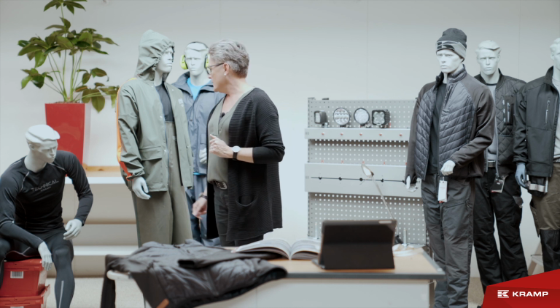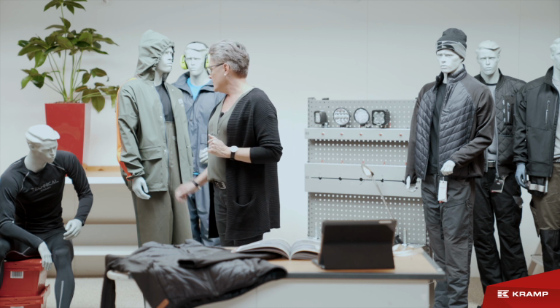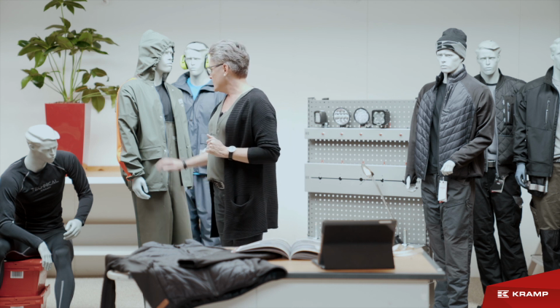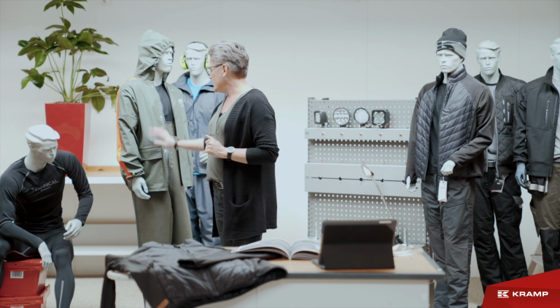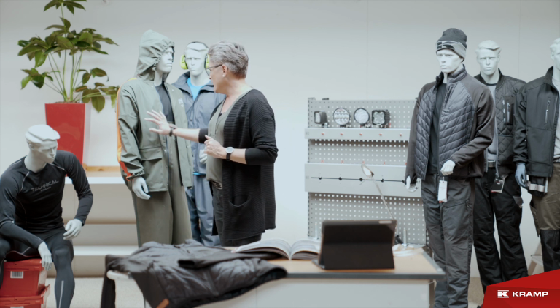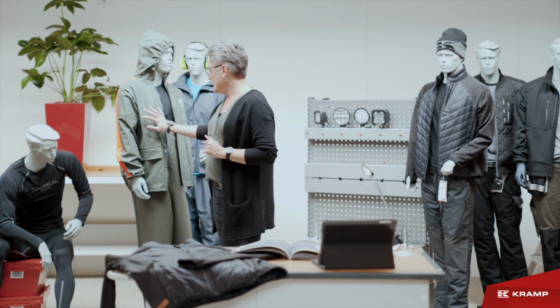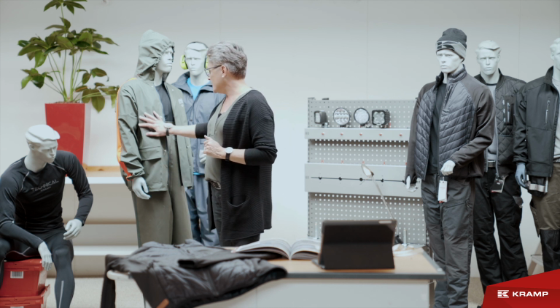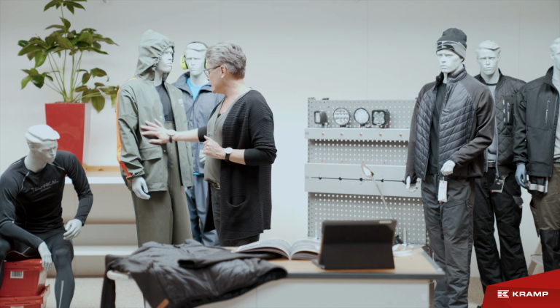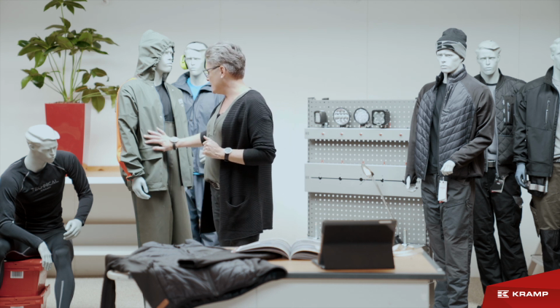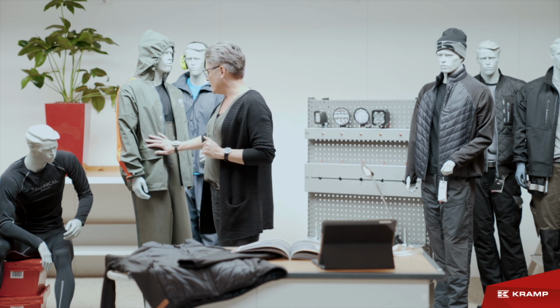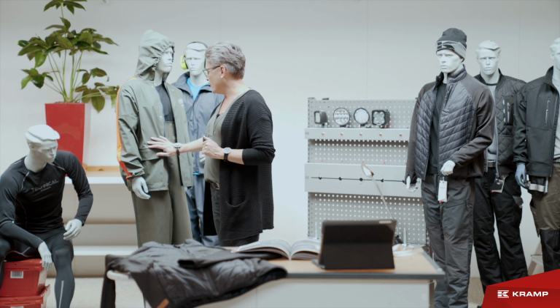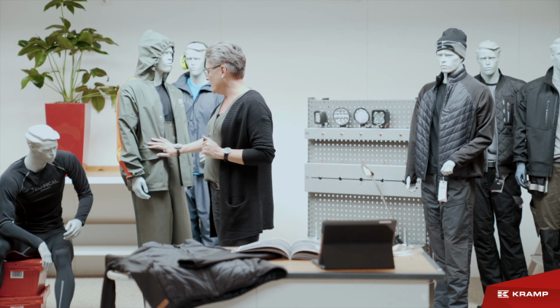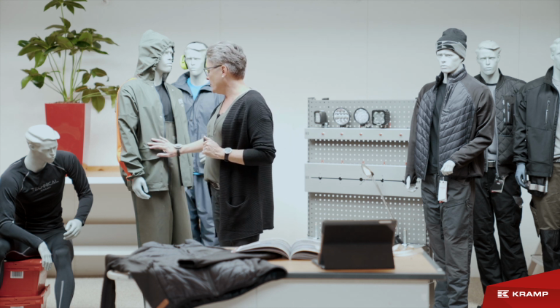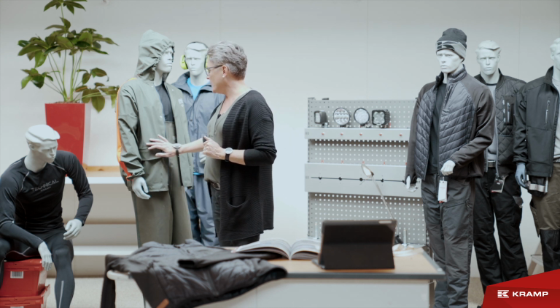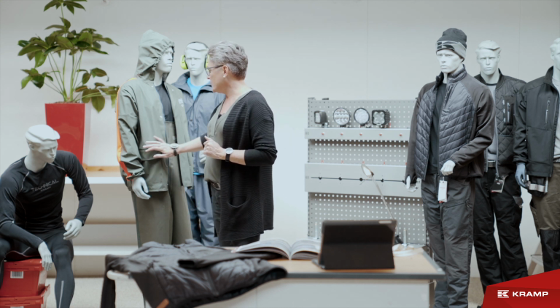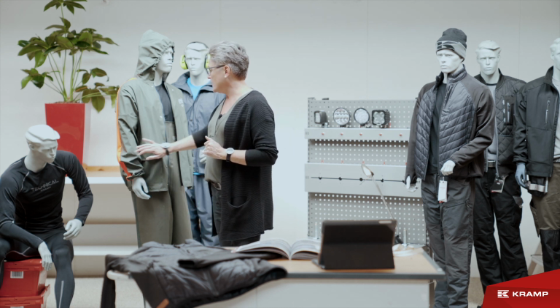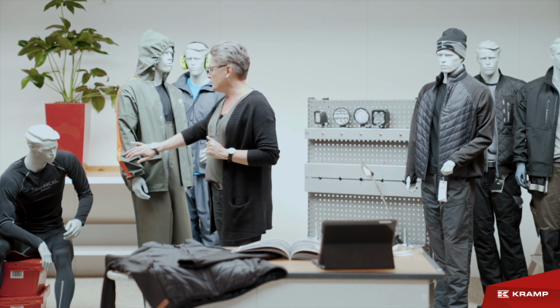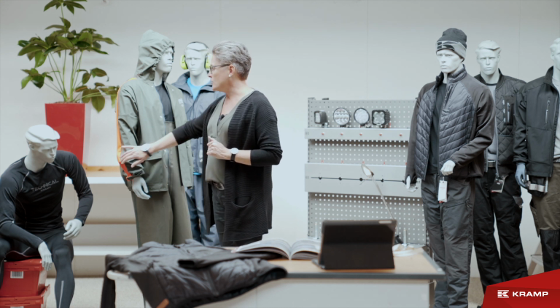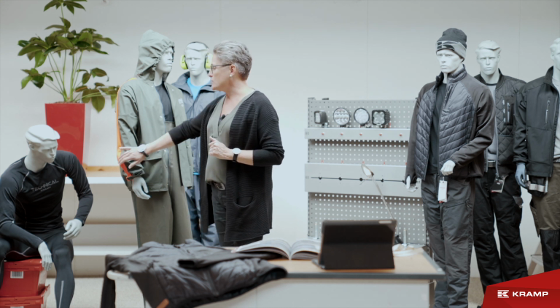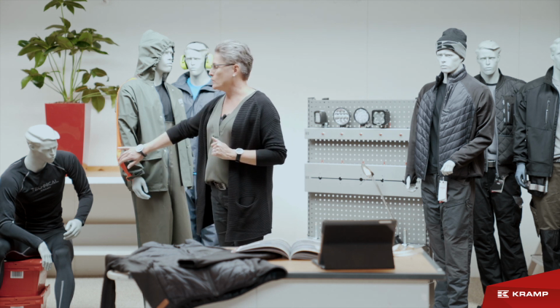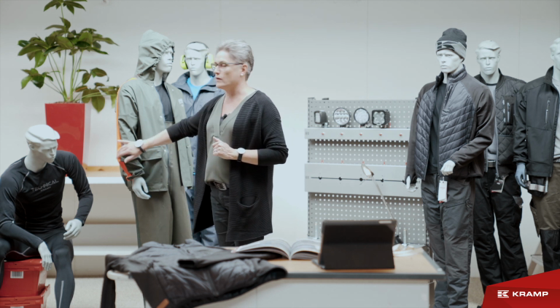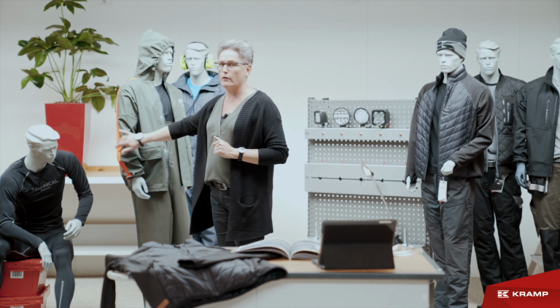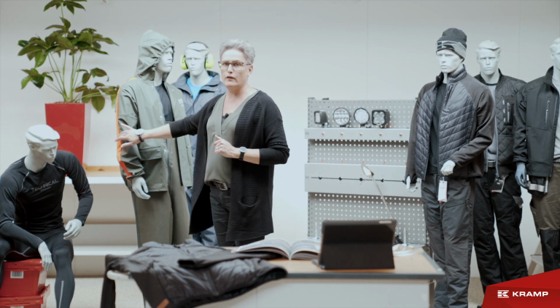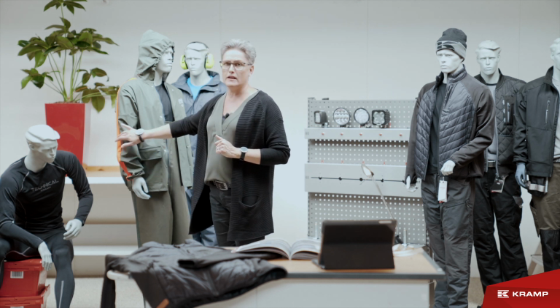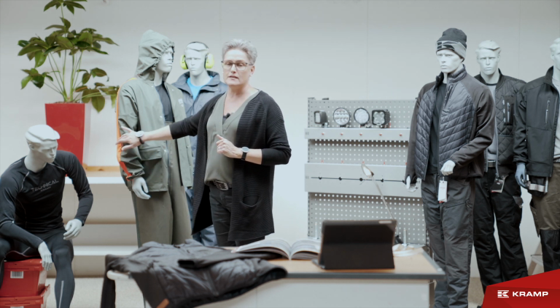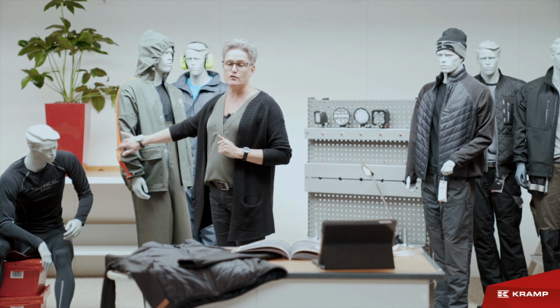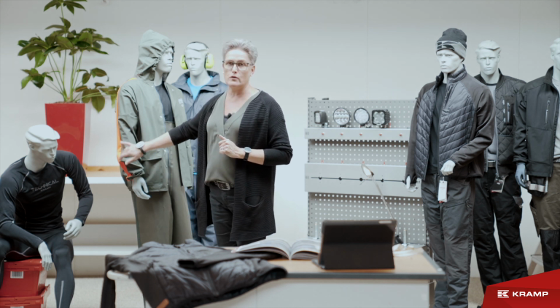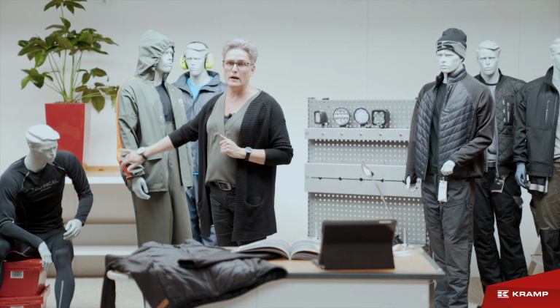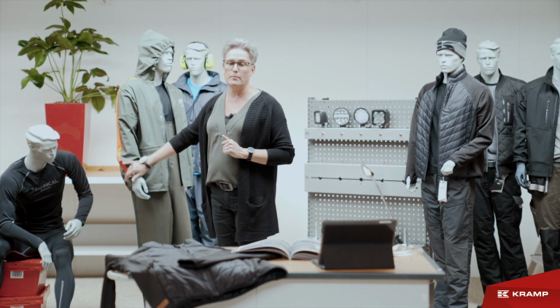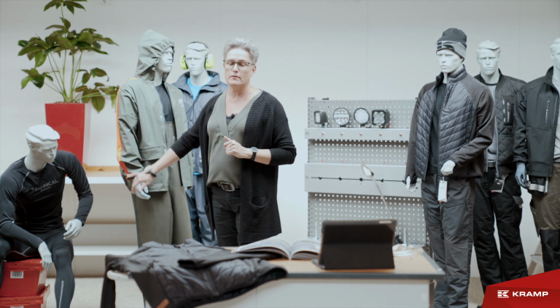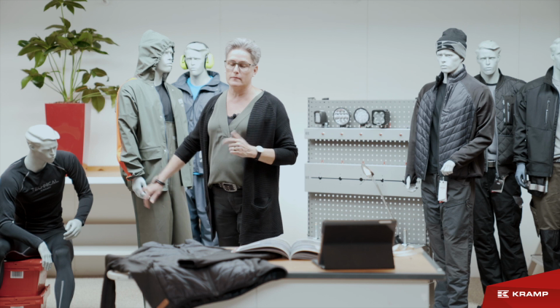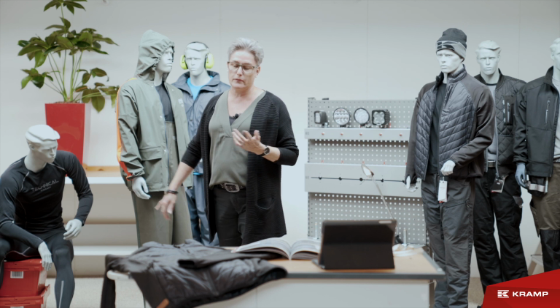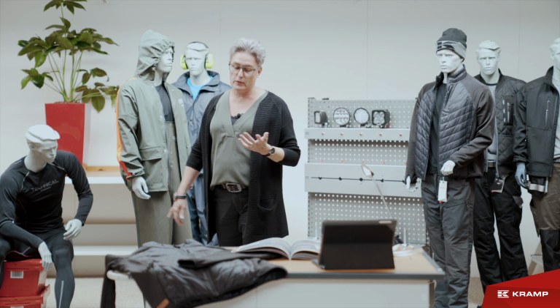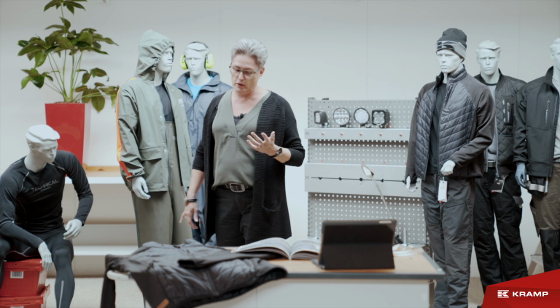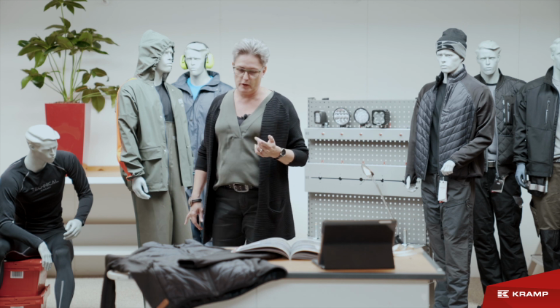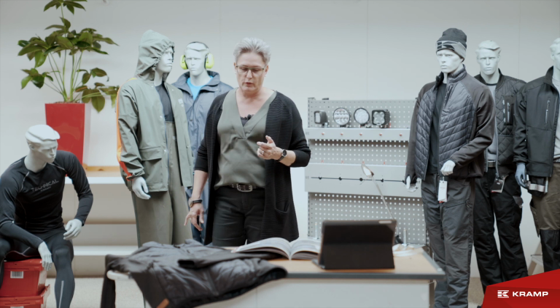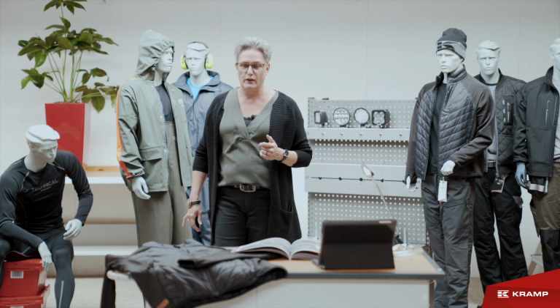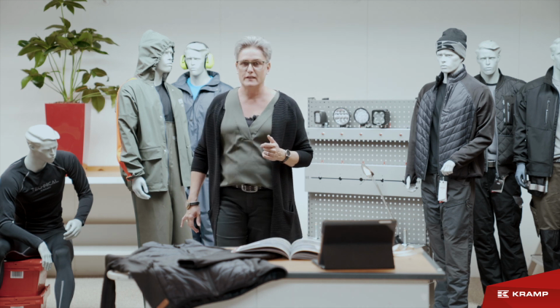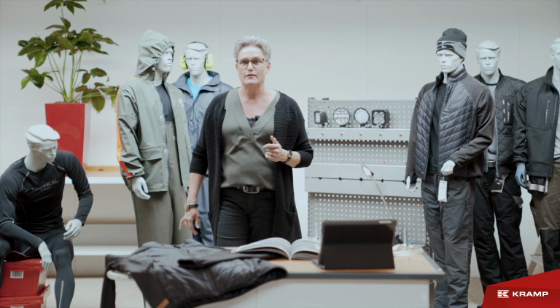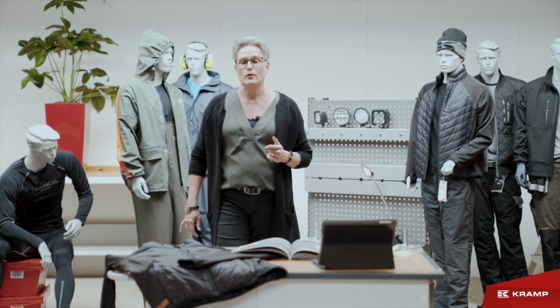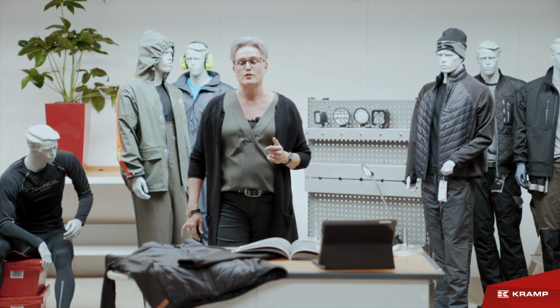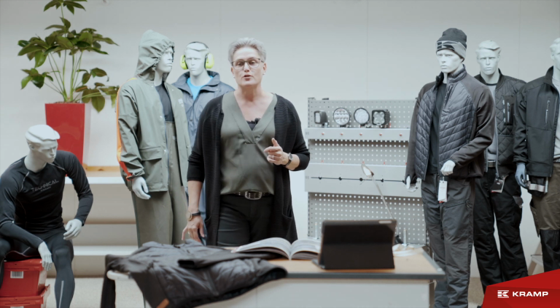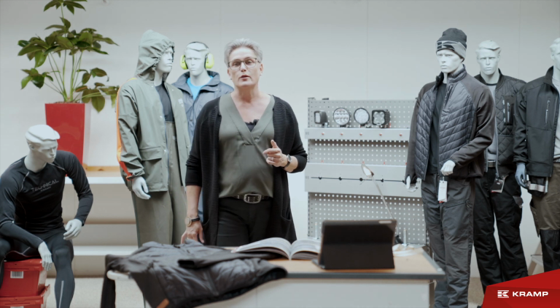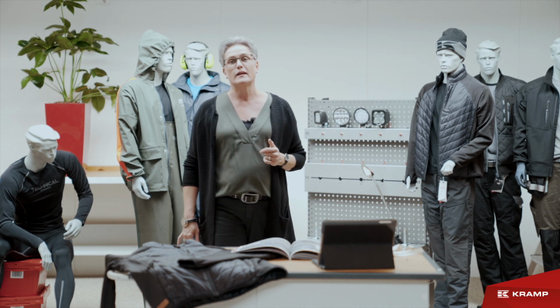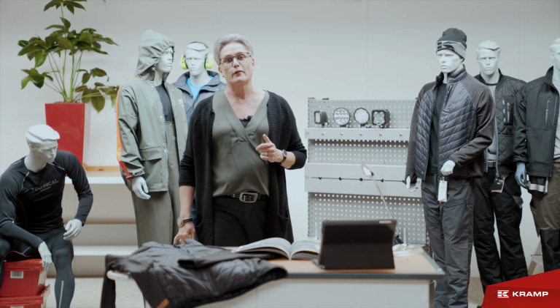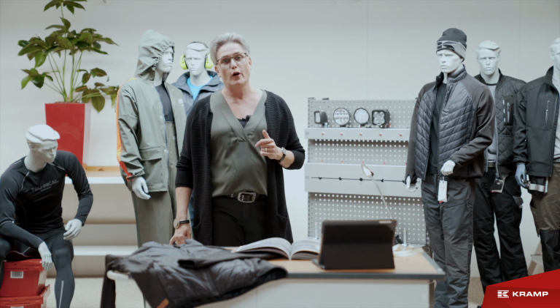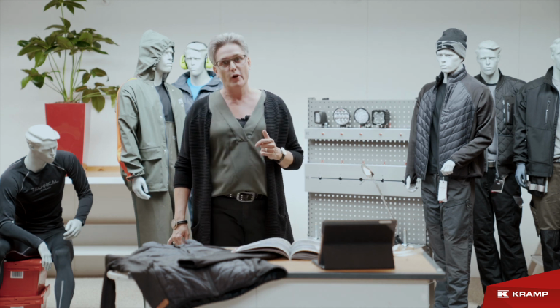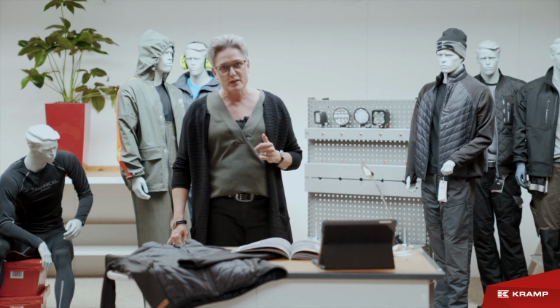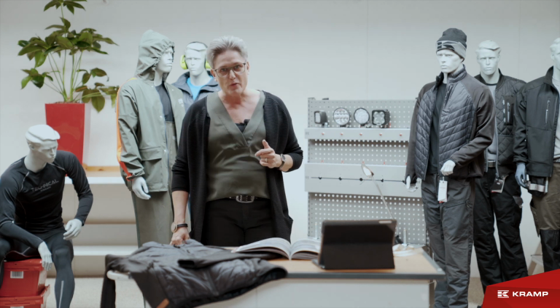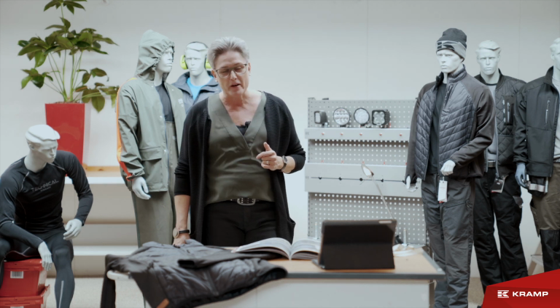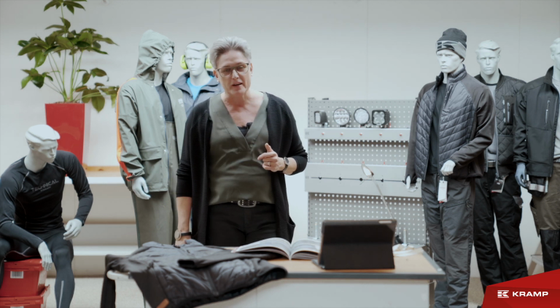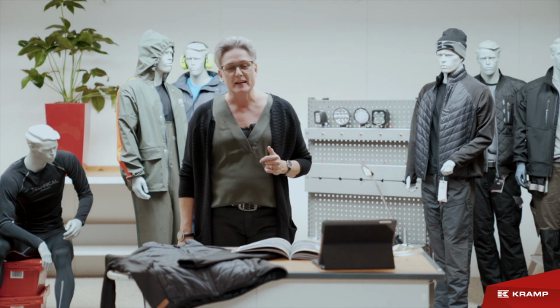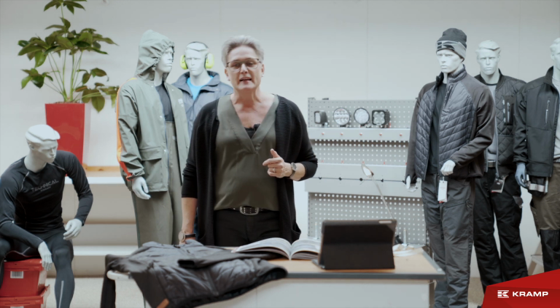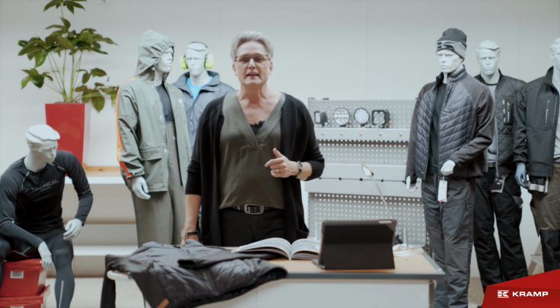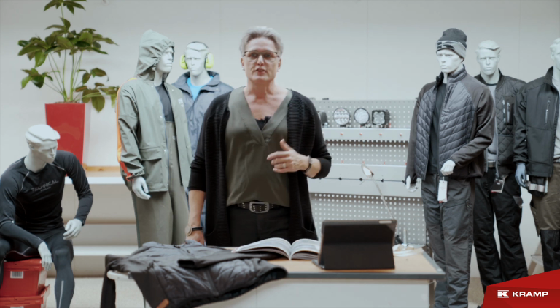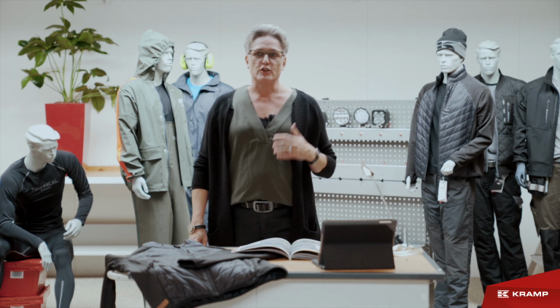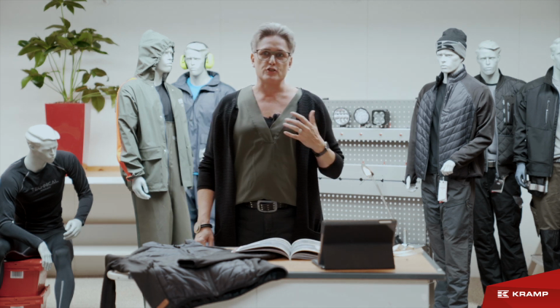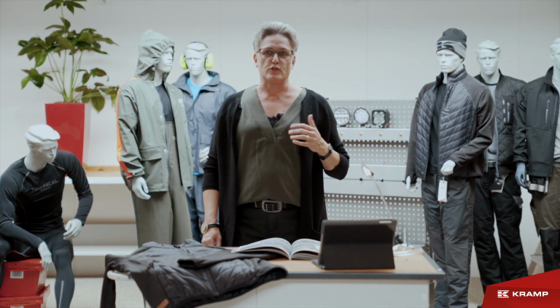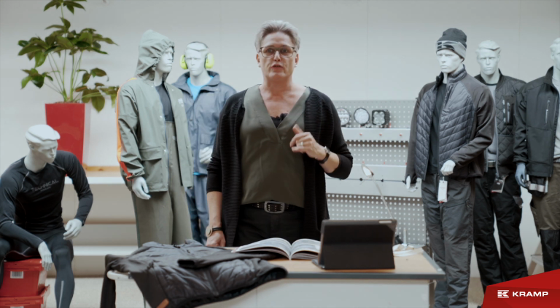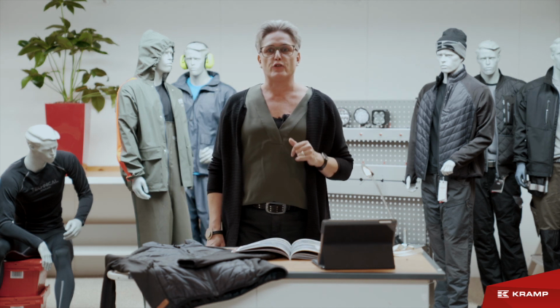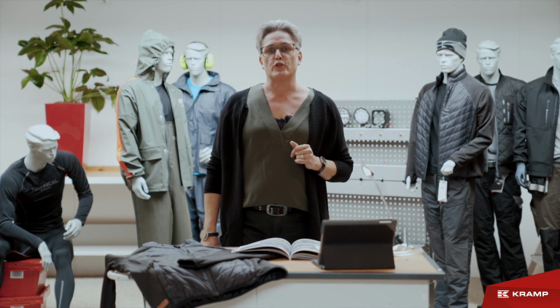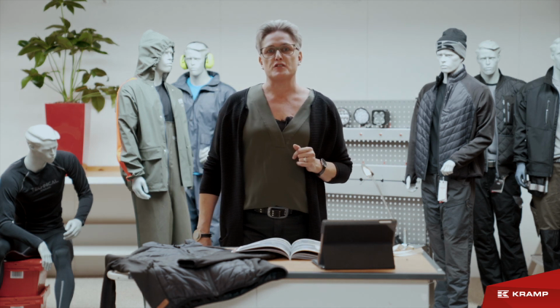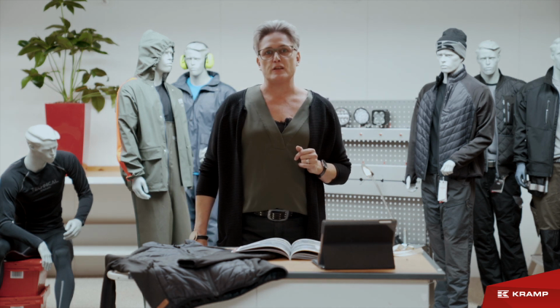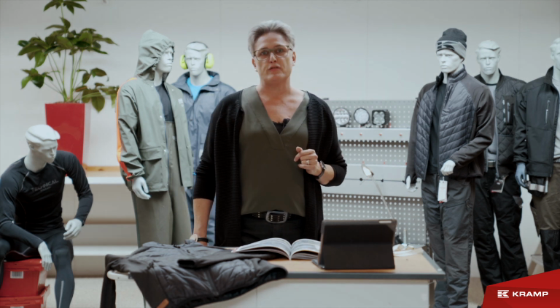The jacket is made from the thin fabric and features an orange stripe — not a reflective one — just for your safety.